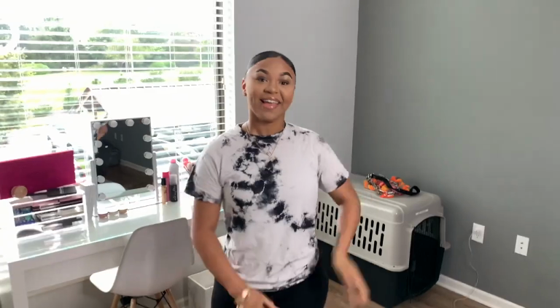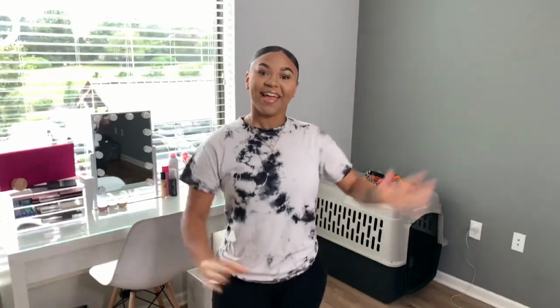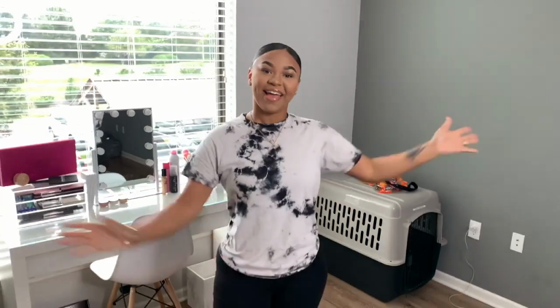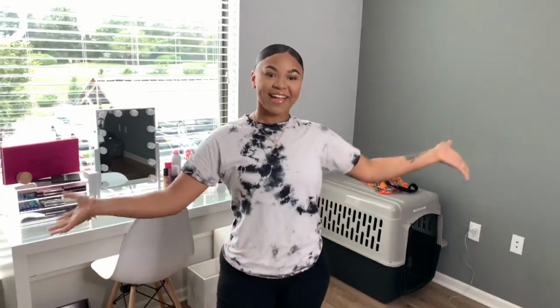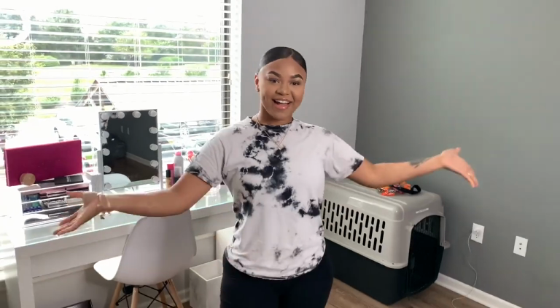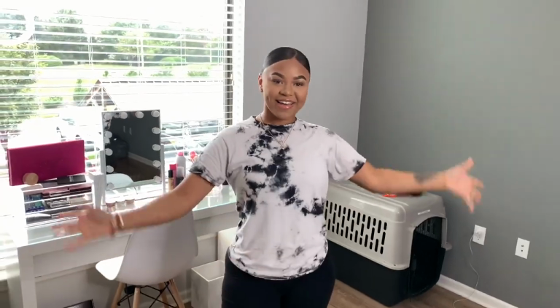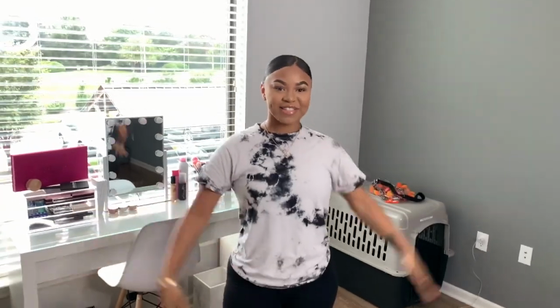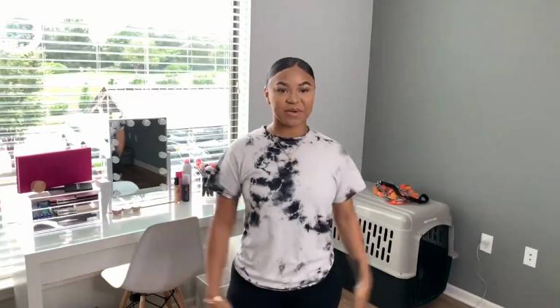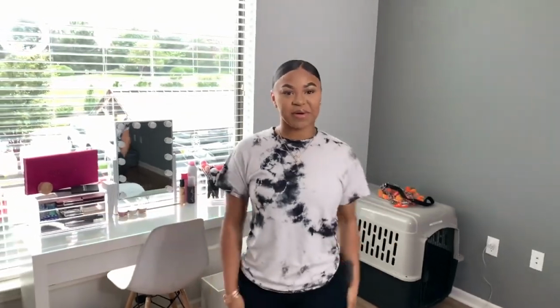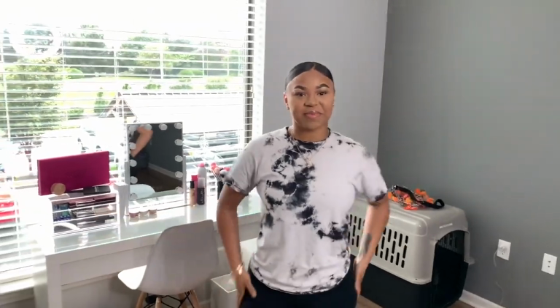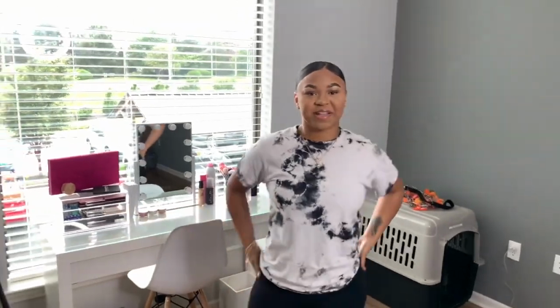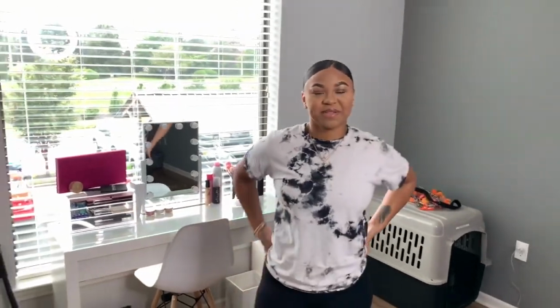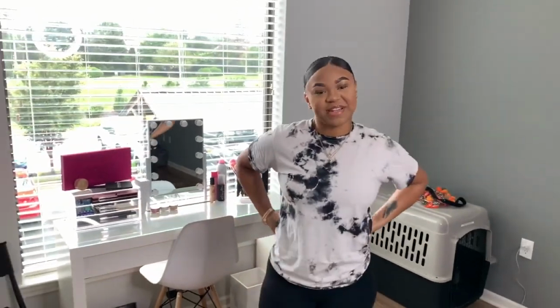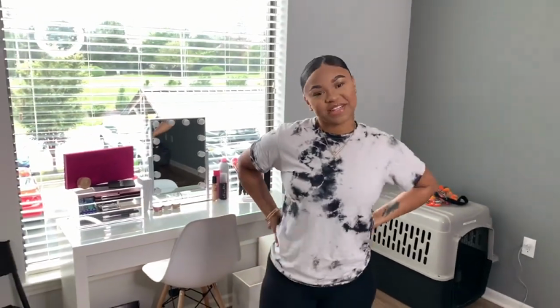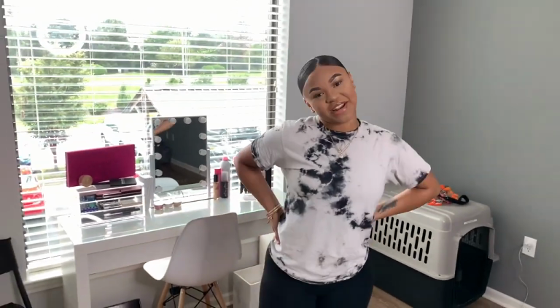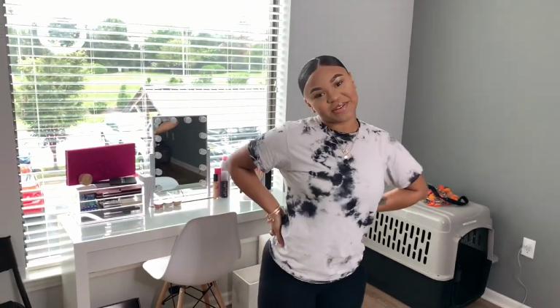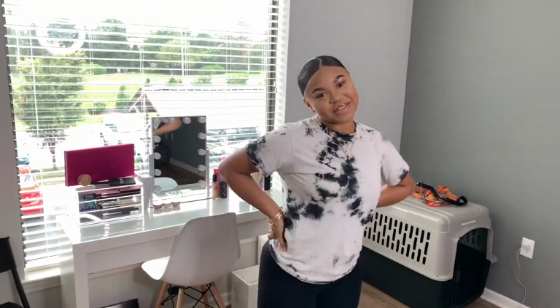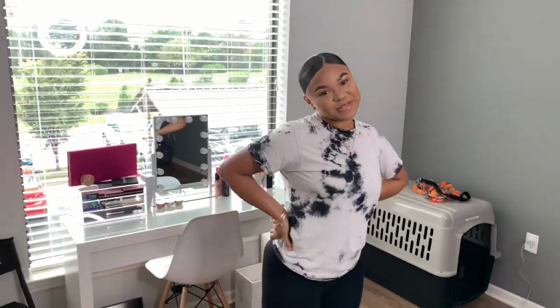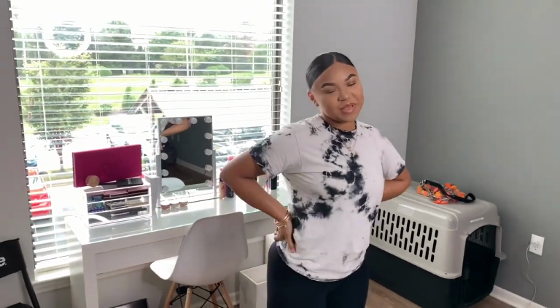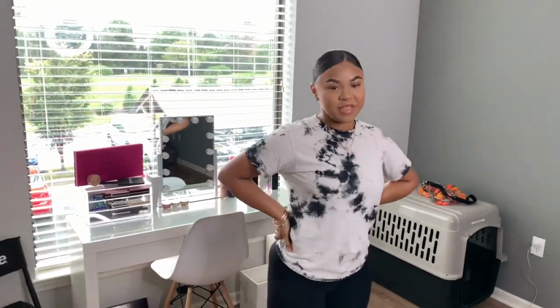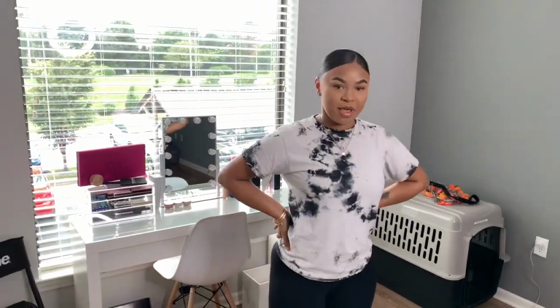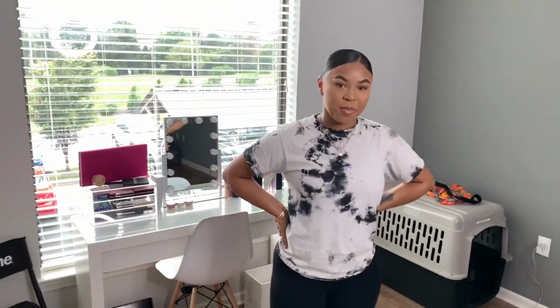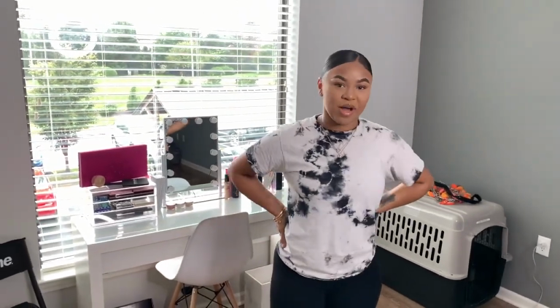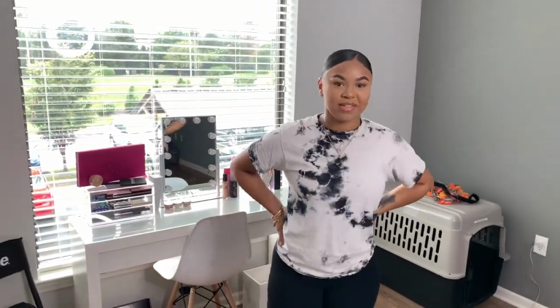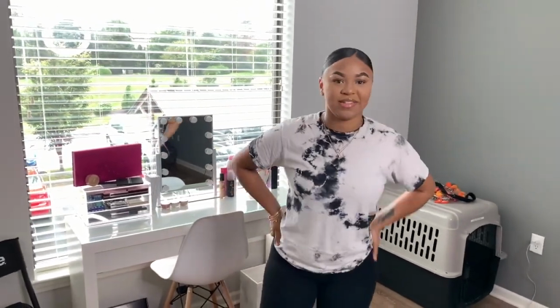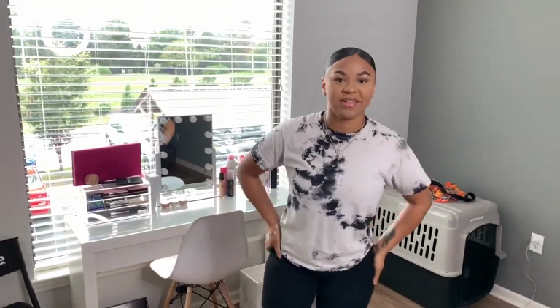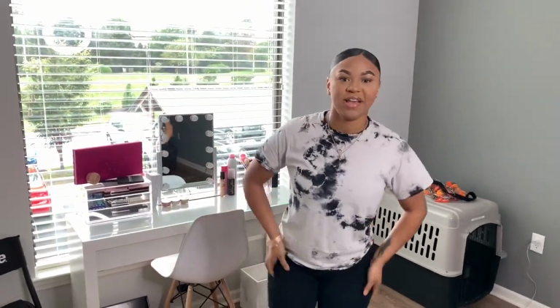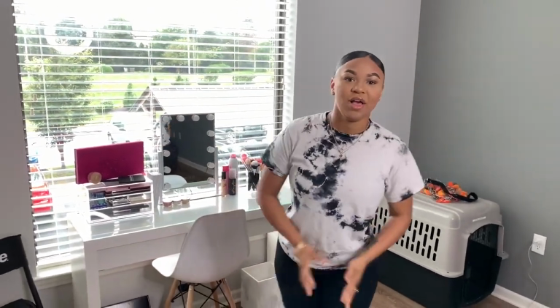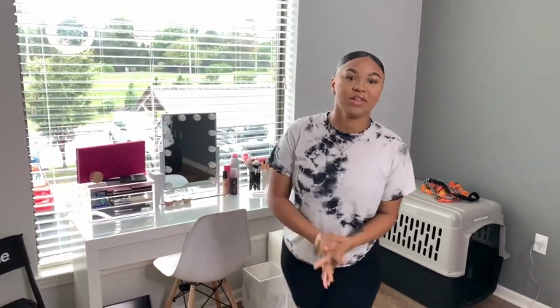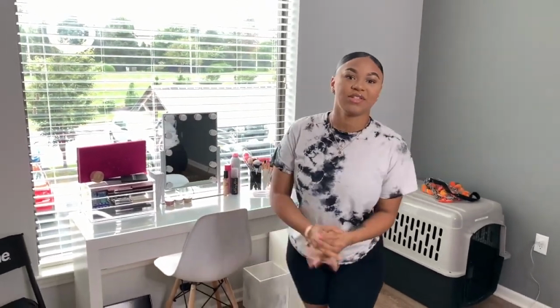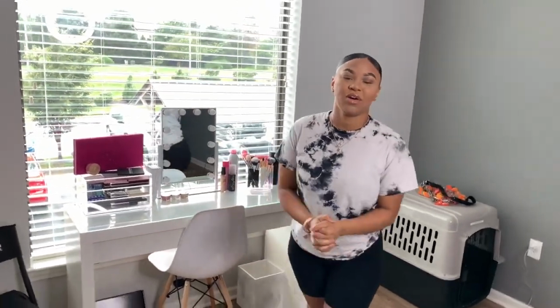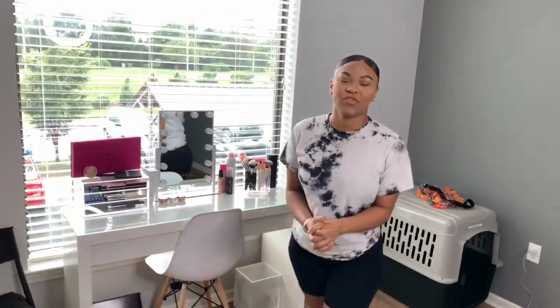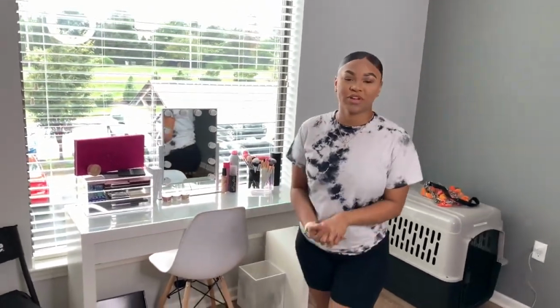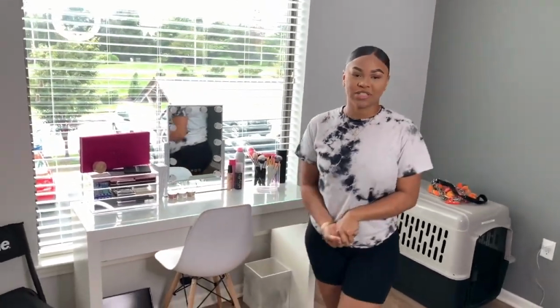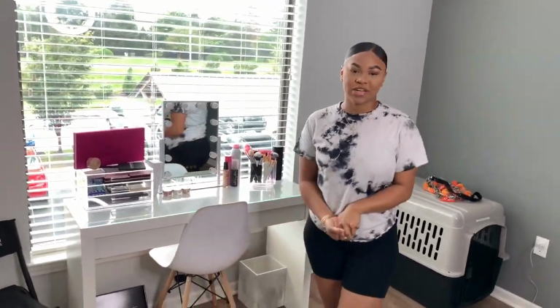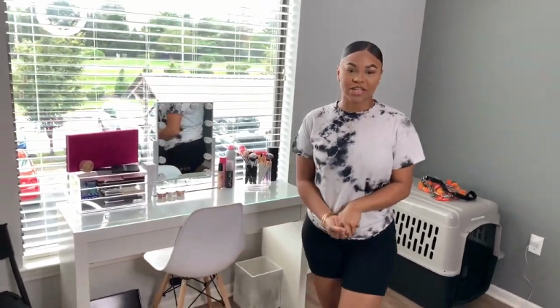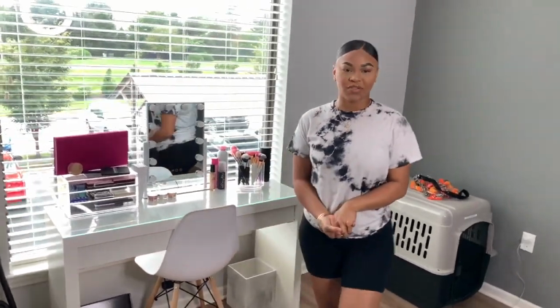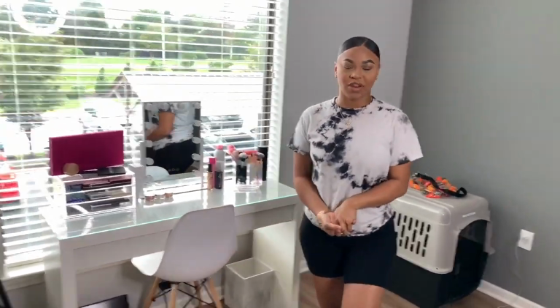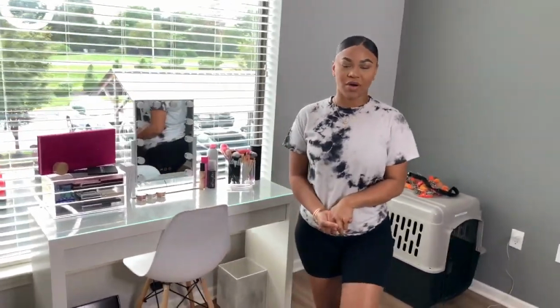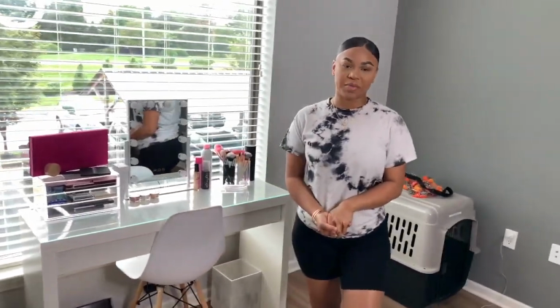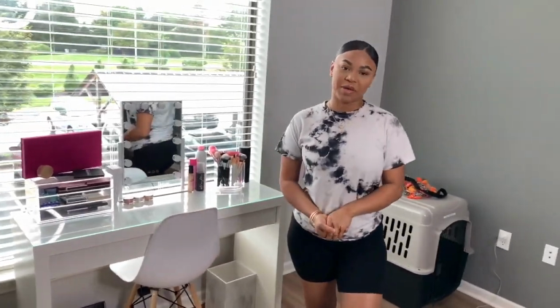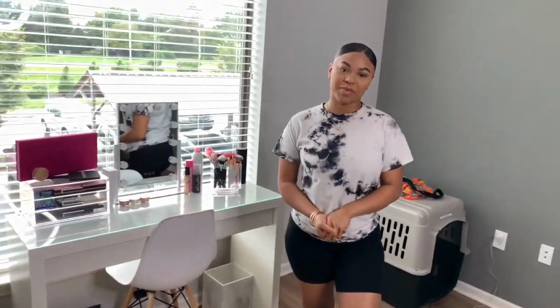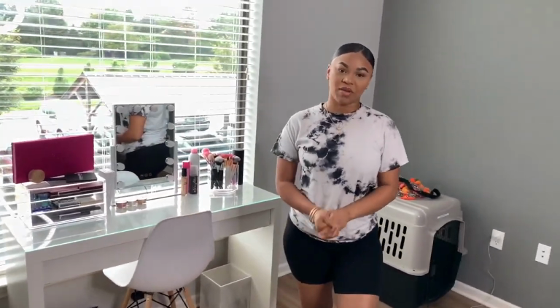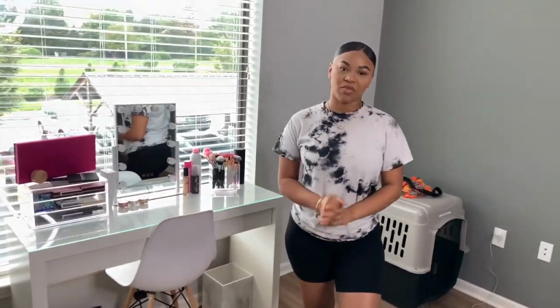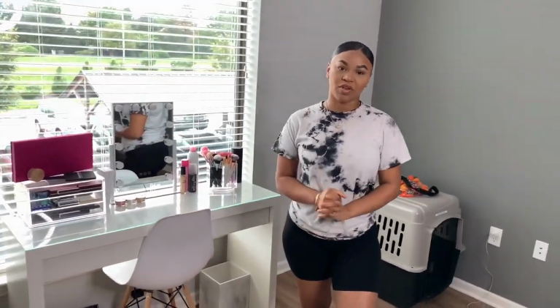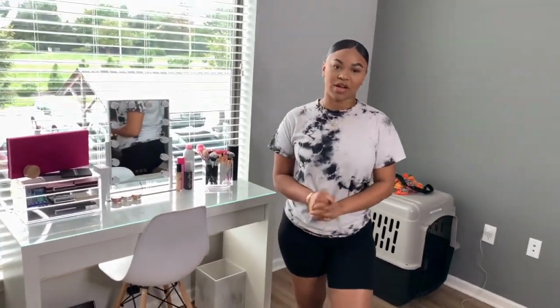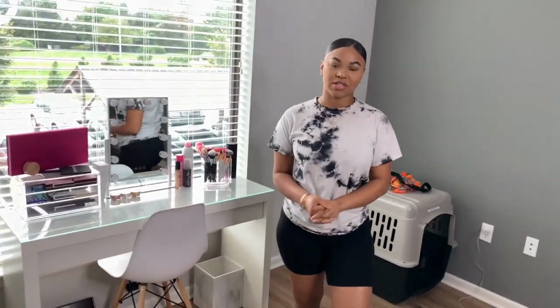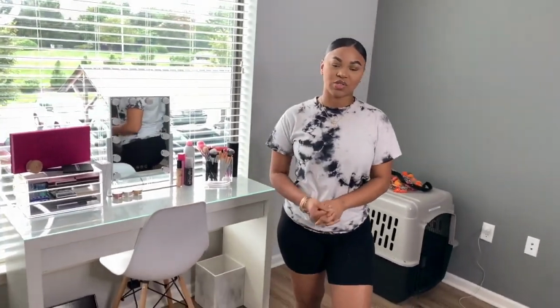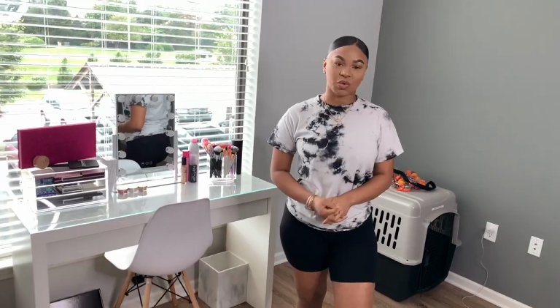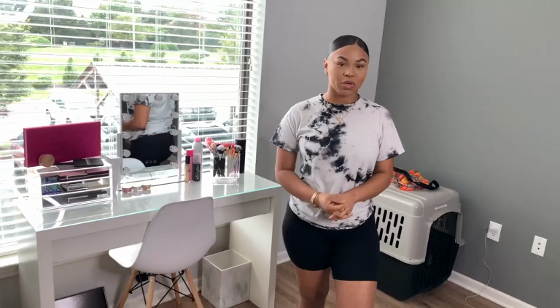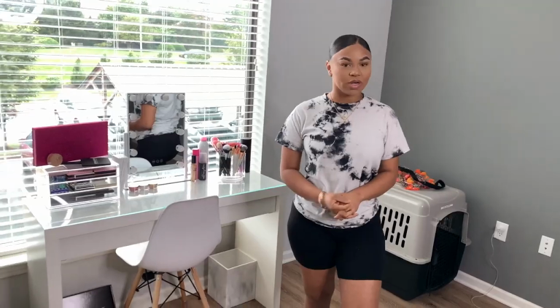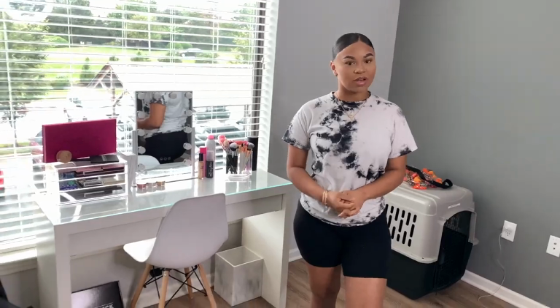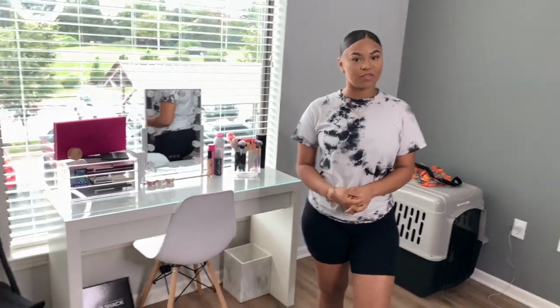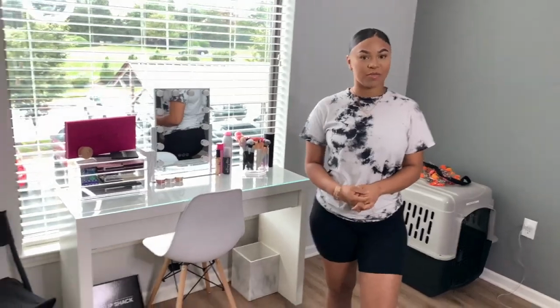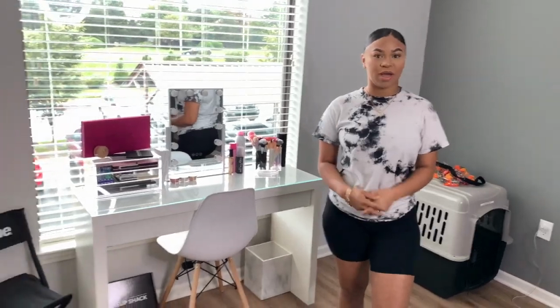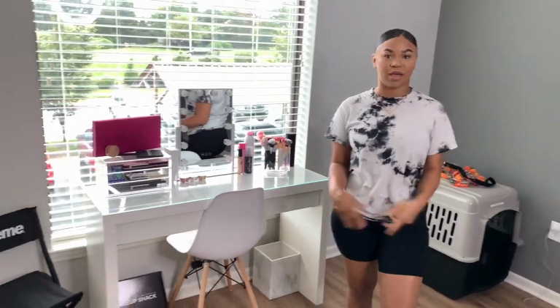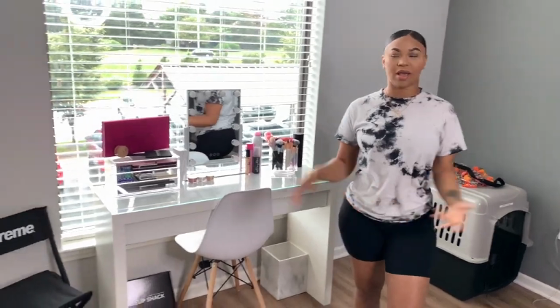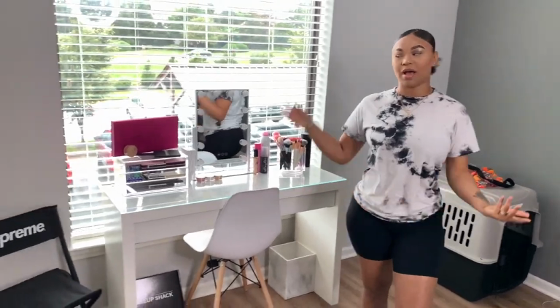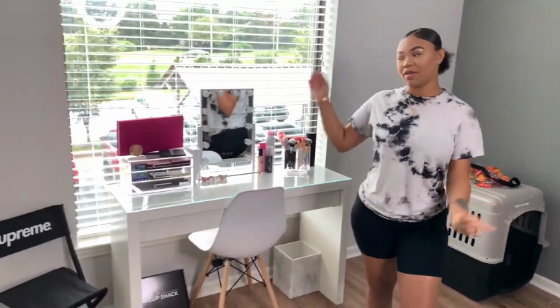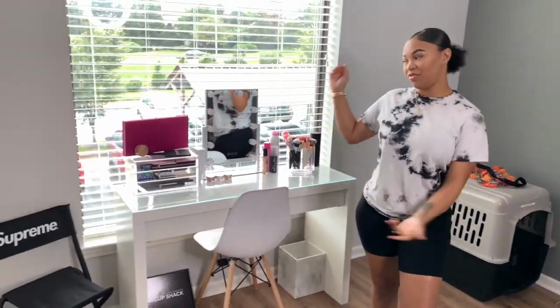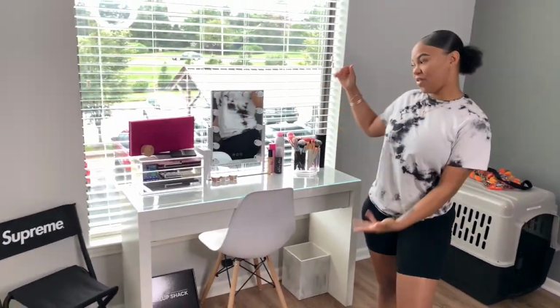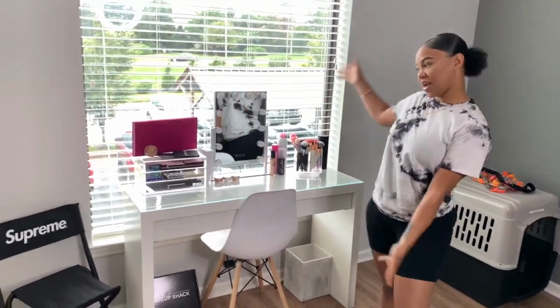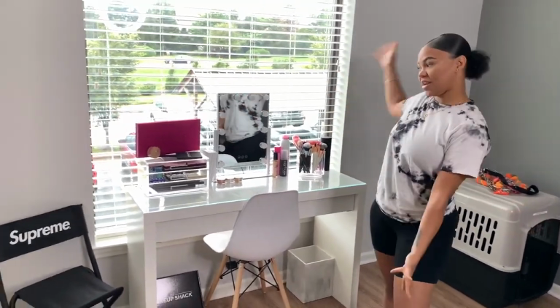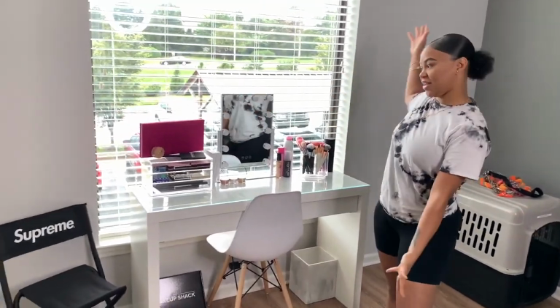Hey guys, welcome back to my channel. It's me, Monty. So for today's video, I'm going to be giving you guys a tour of my vanity.